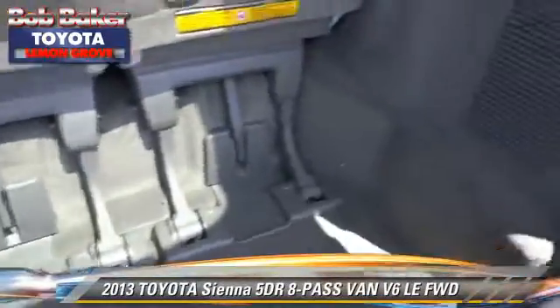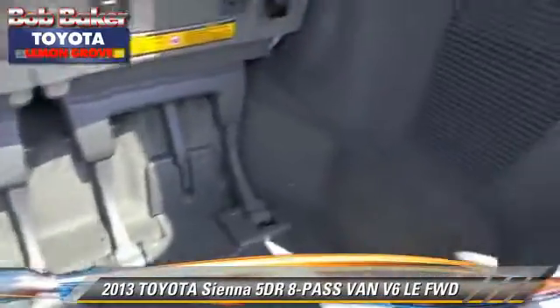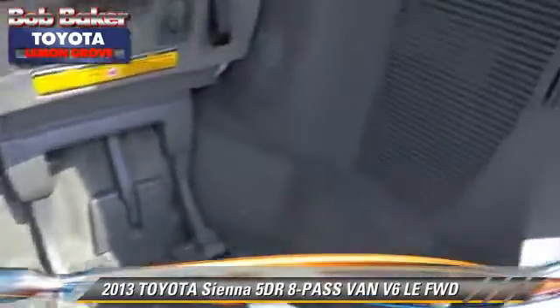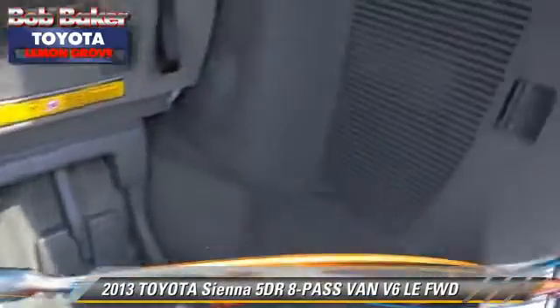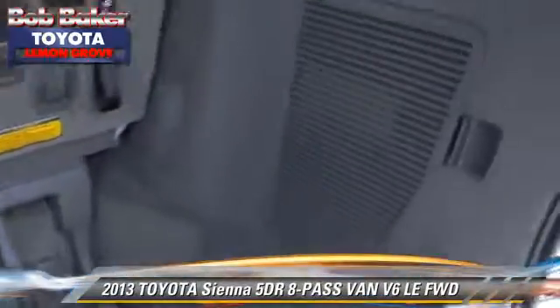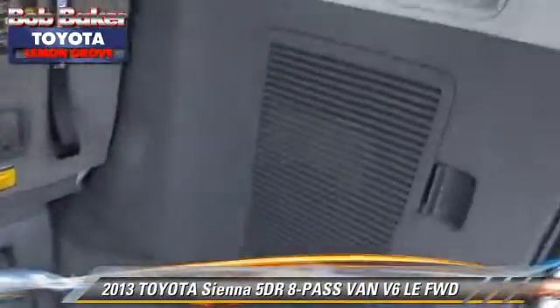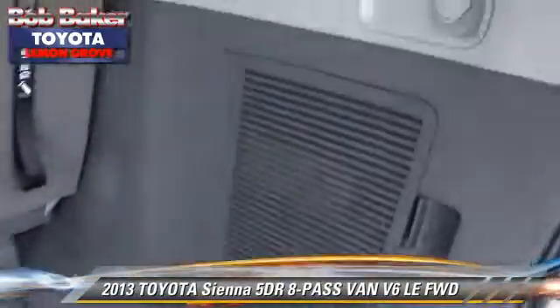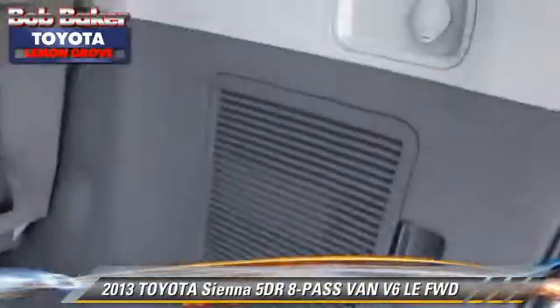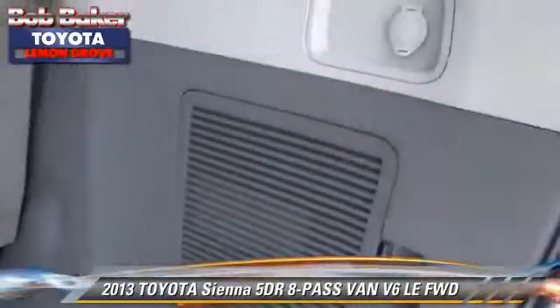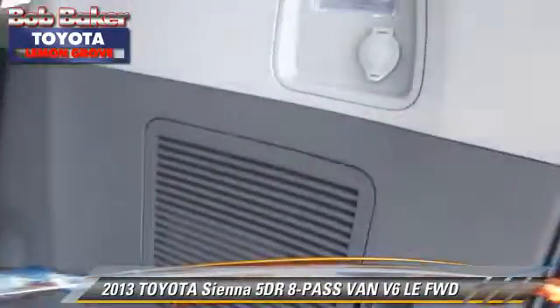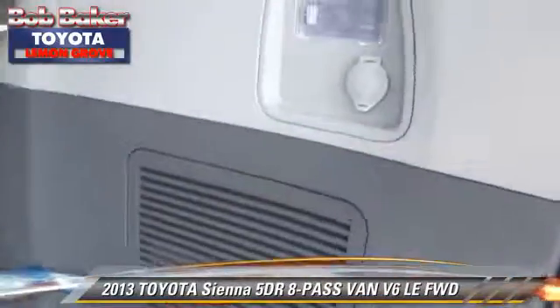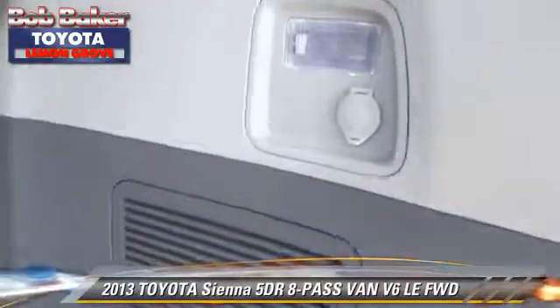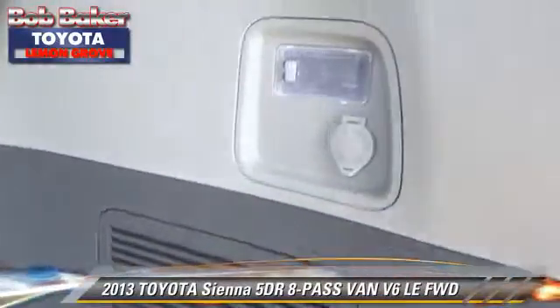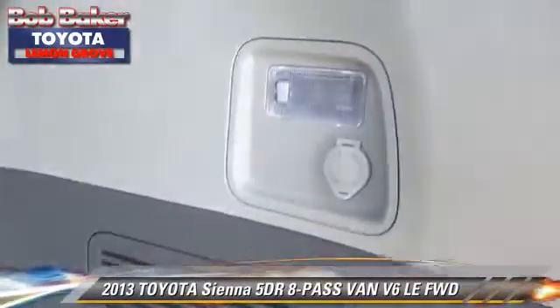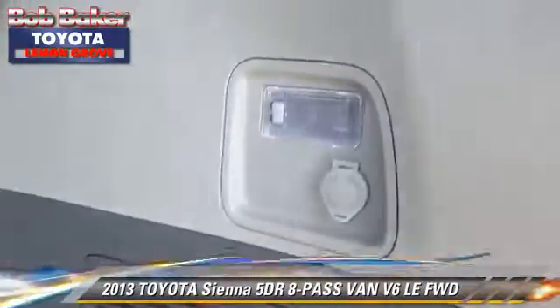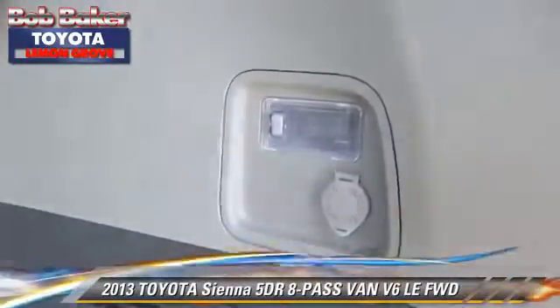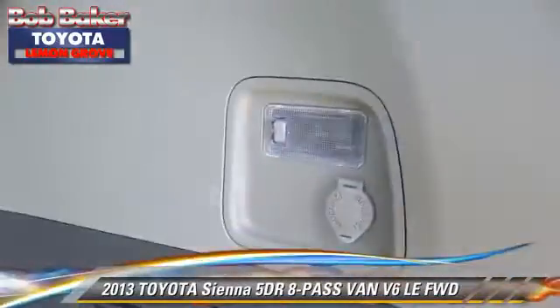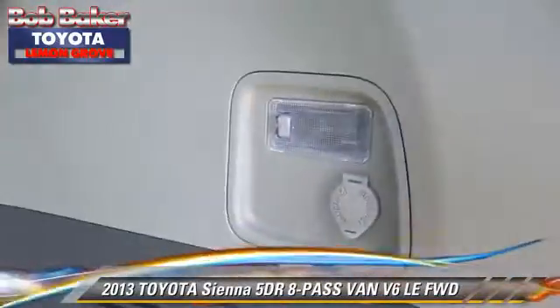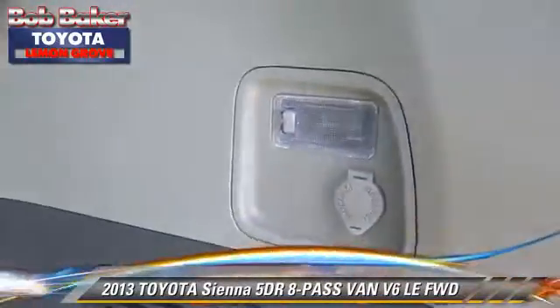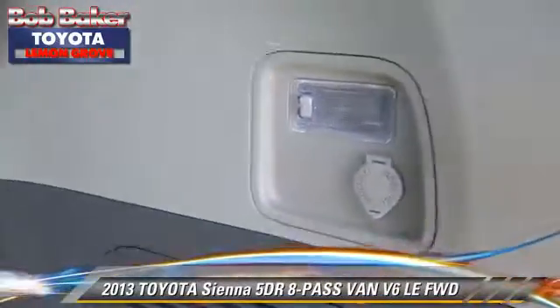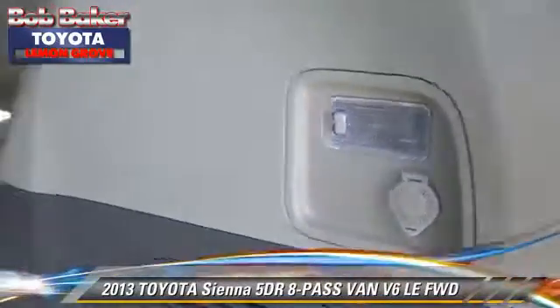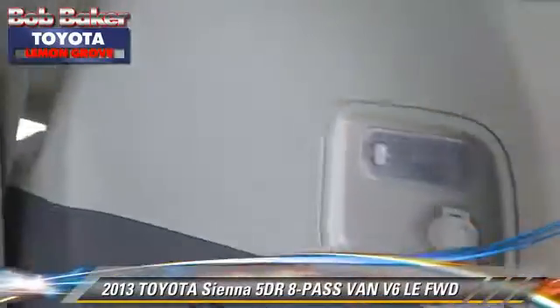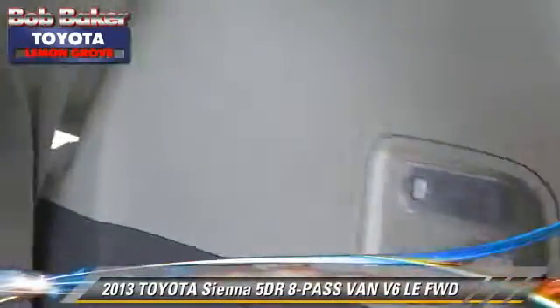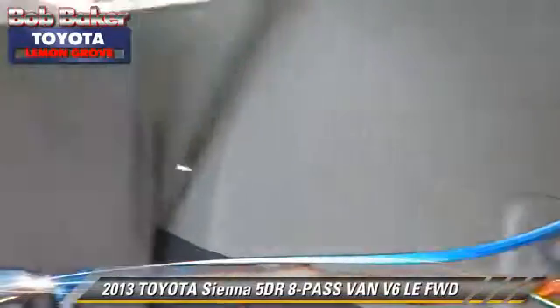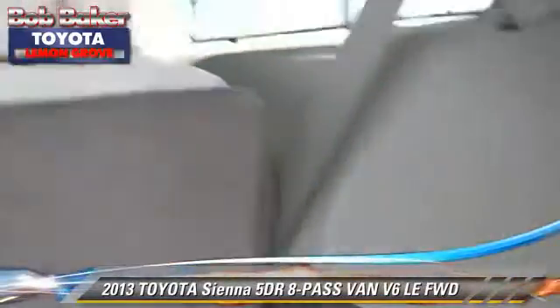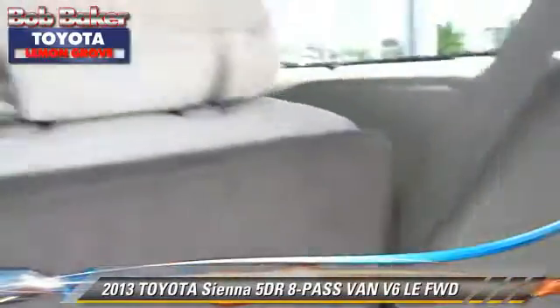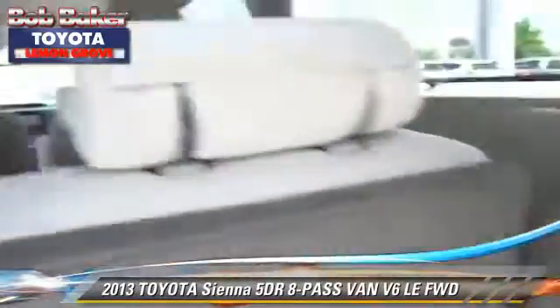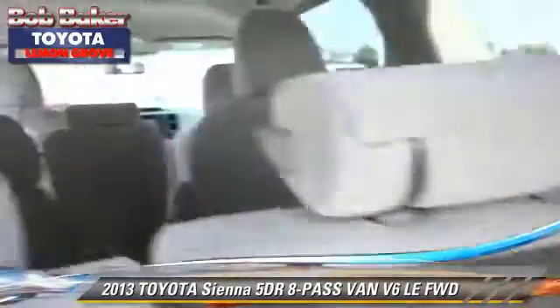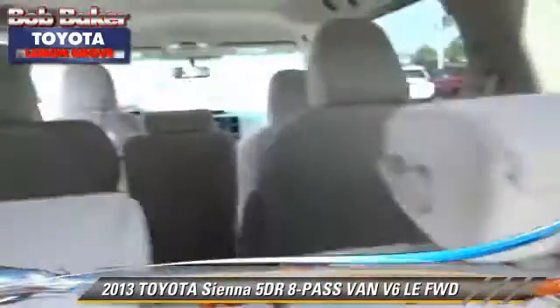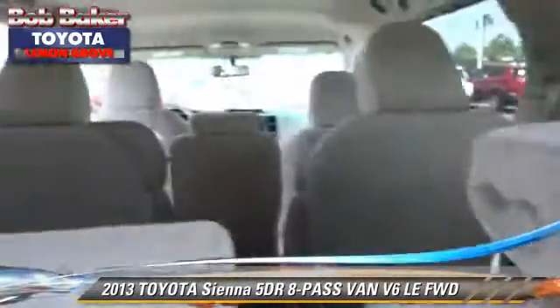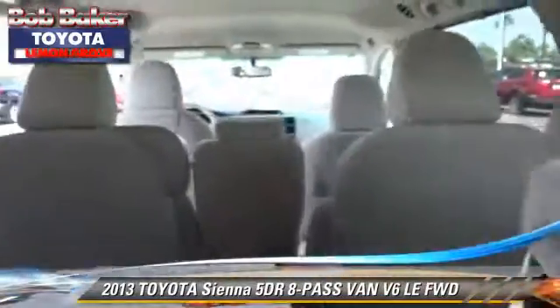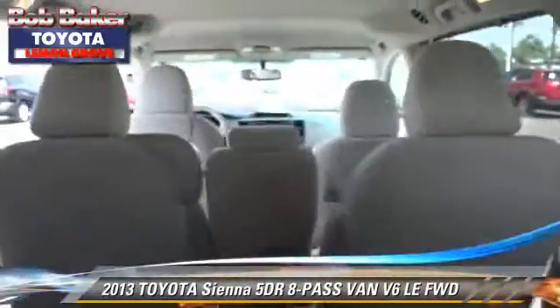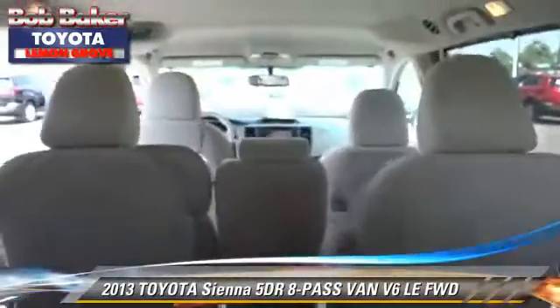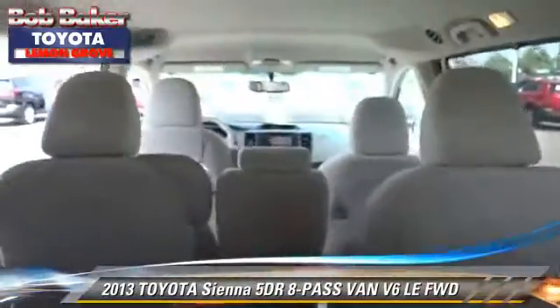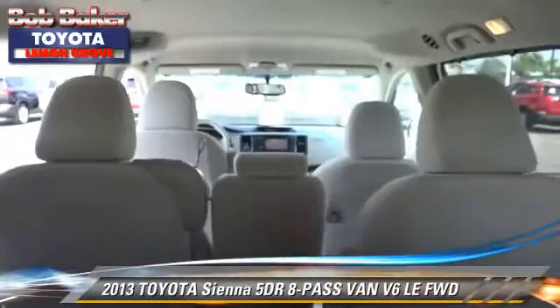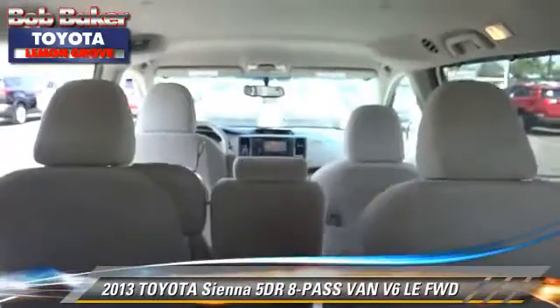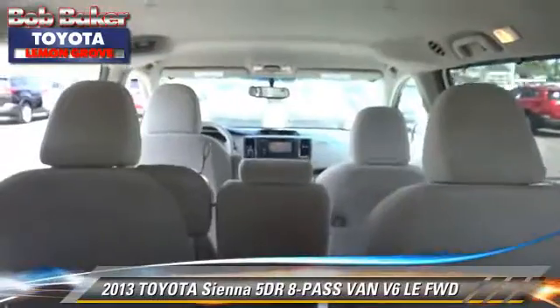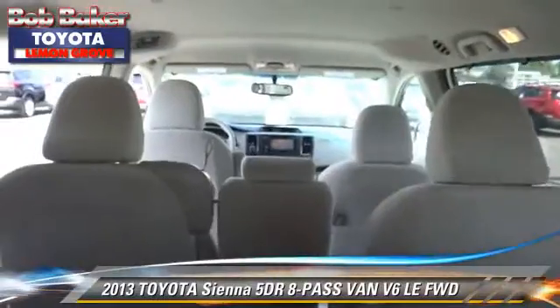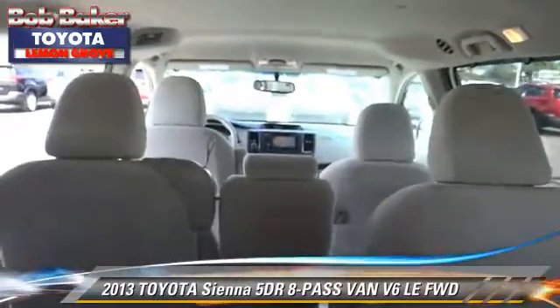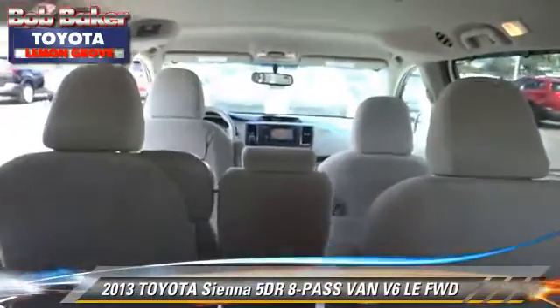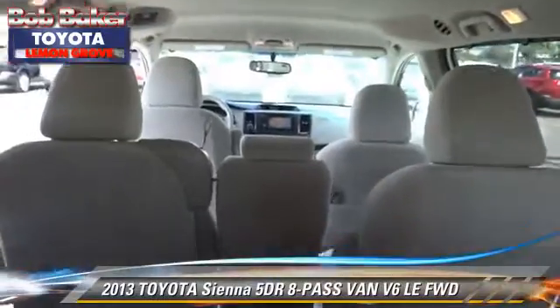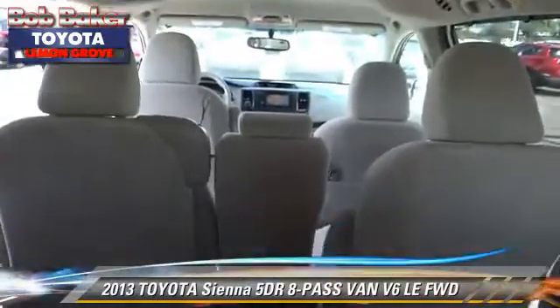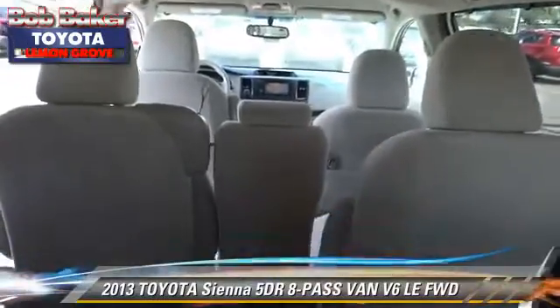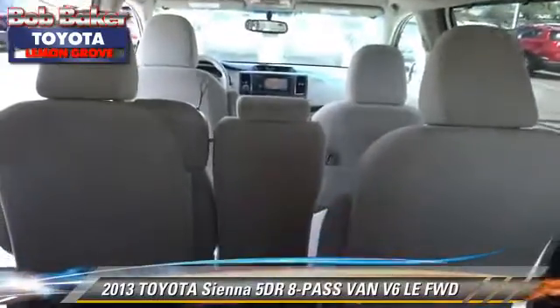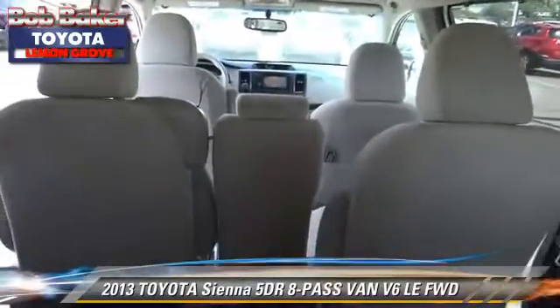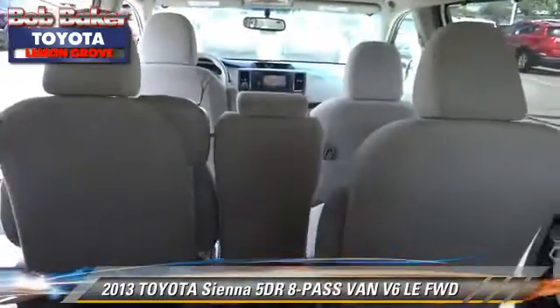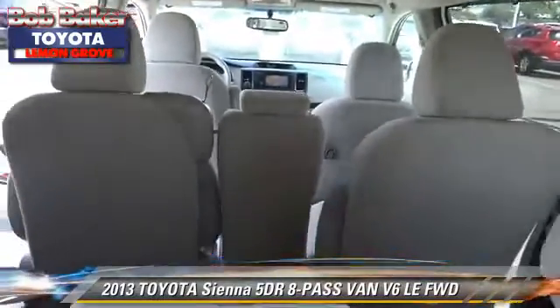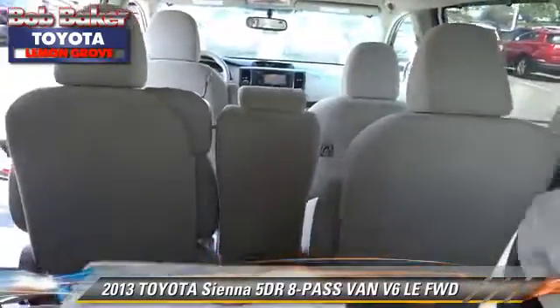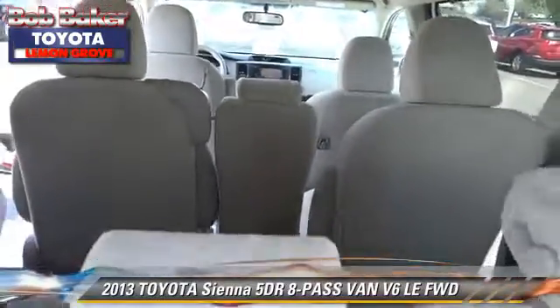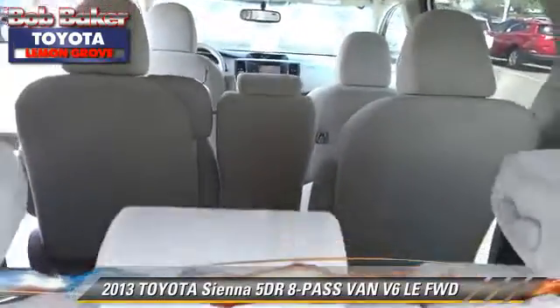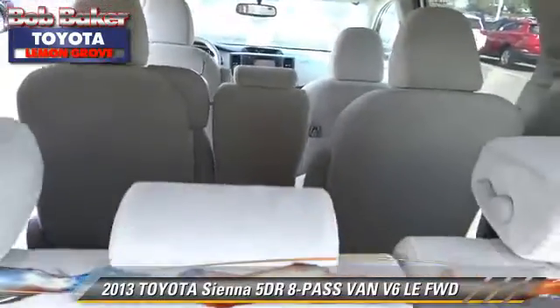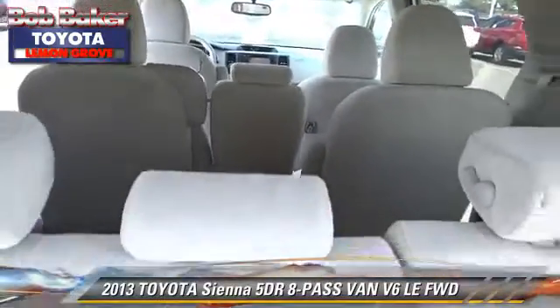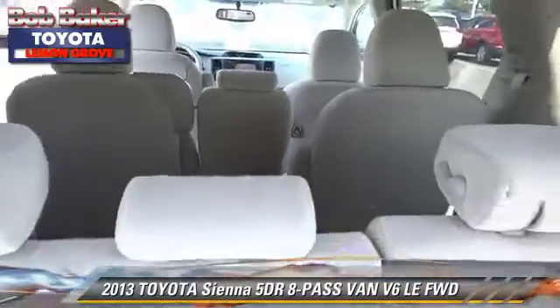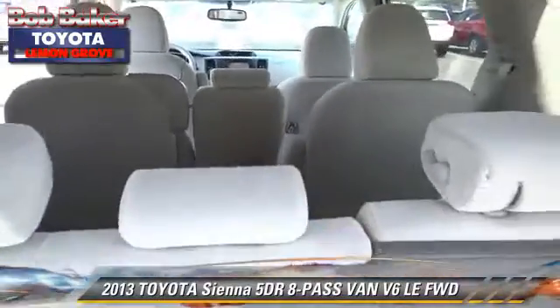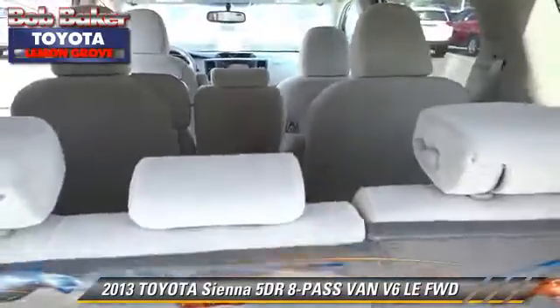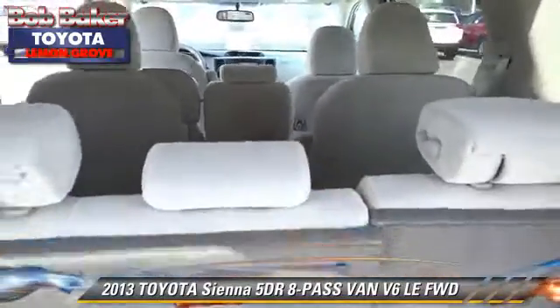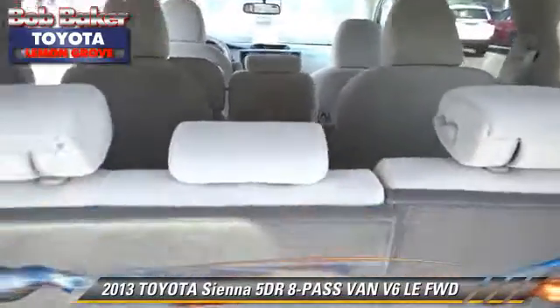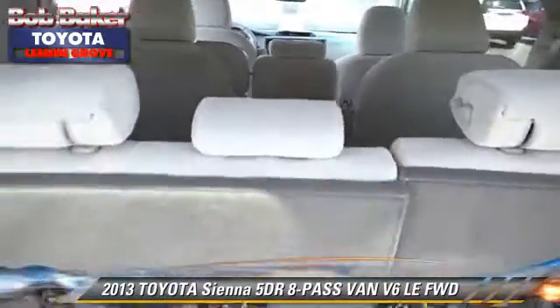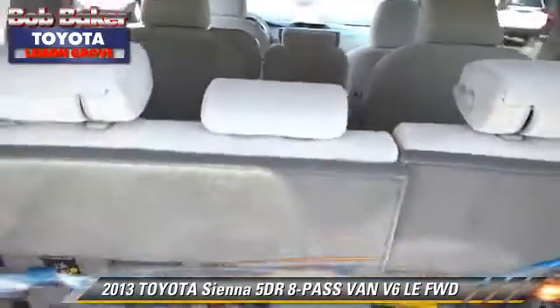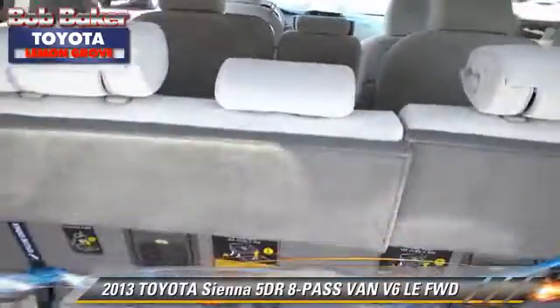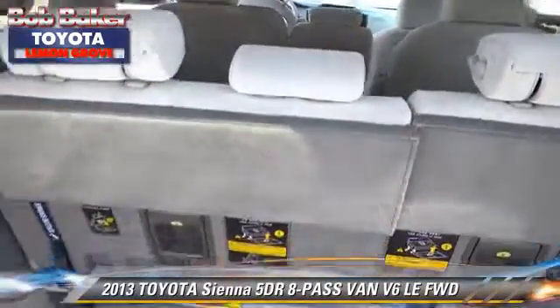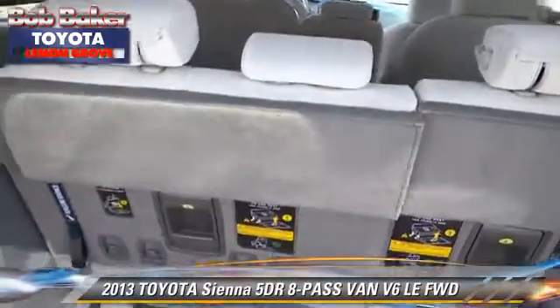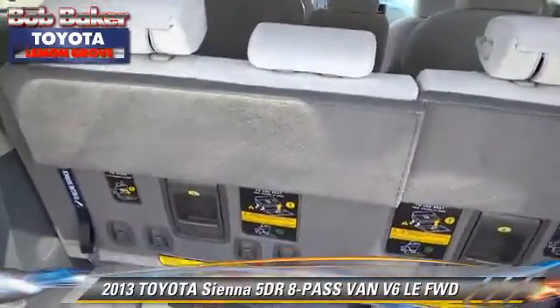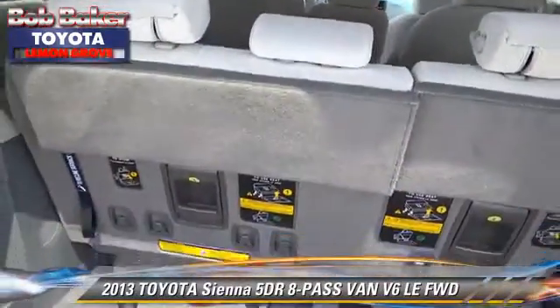Safety features include dual front airbags, traction control, and stability control.